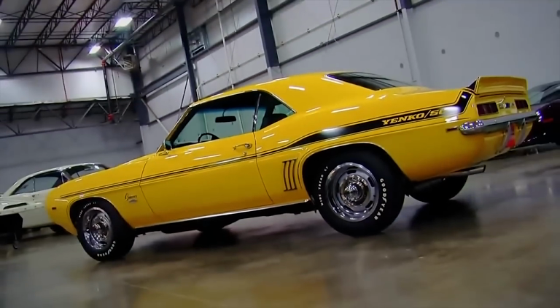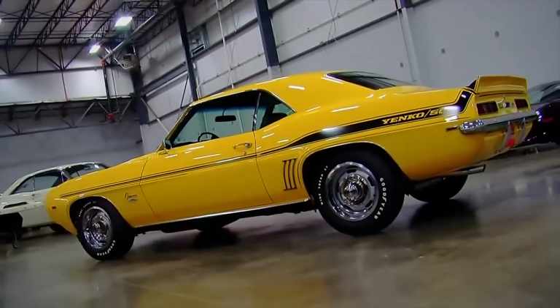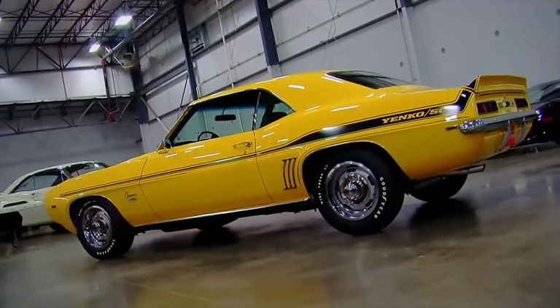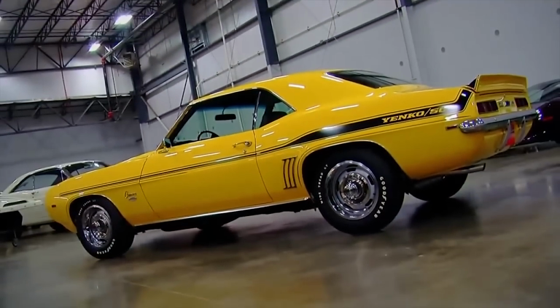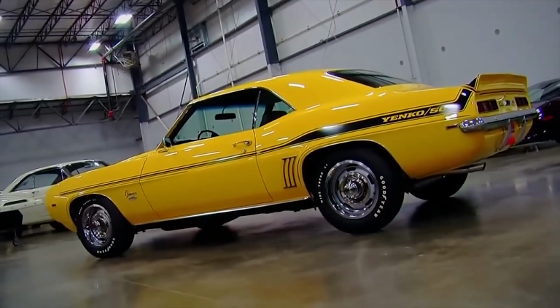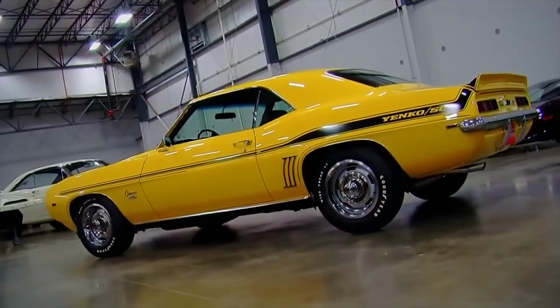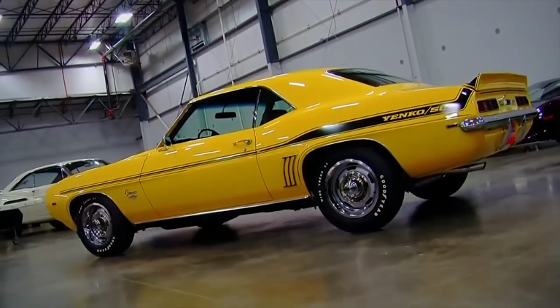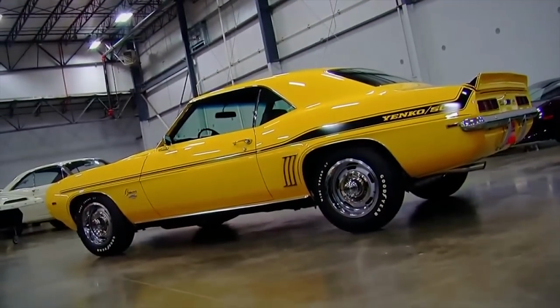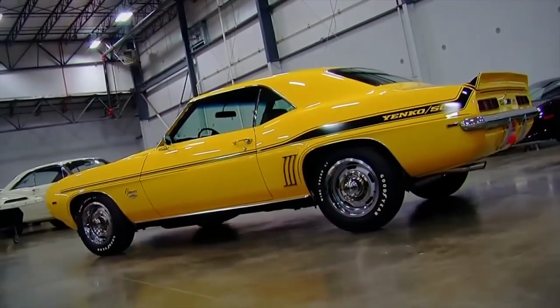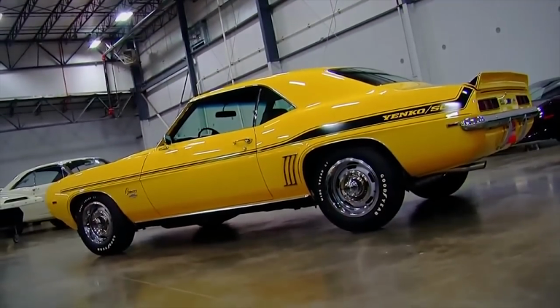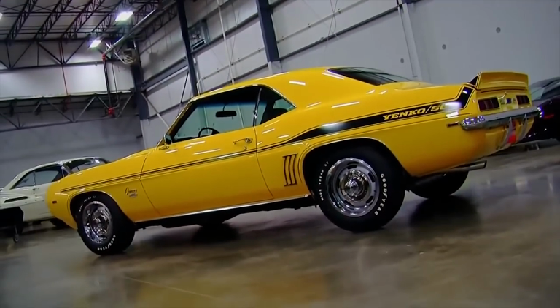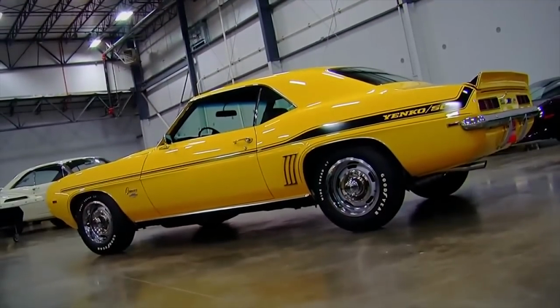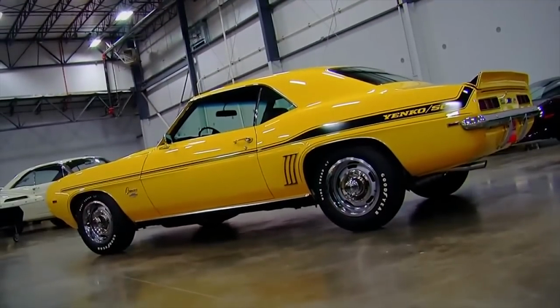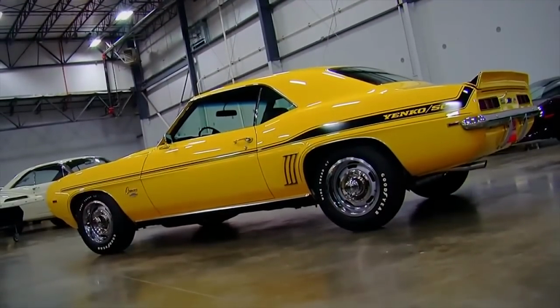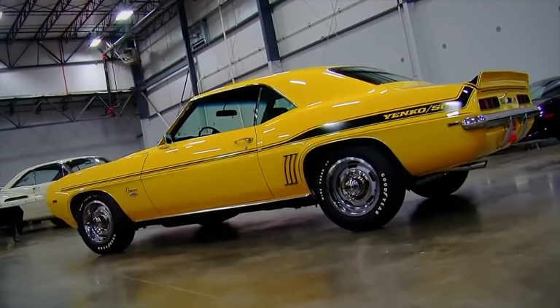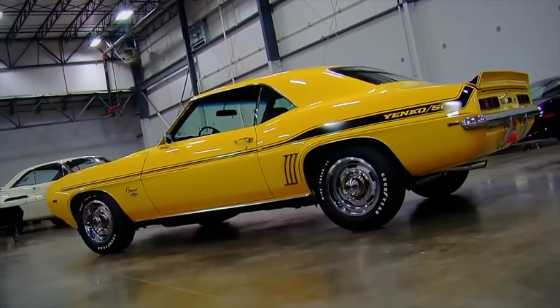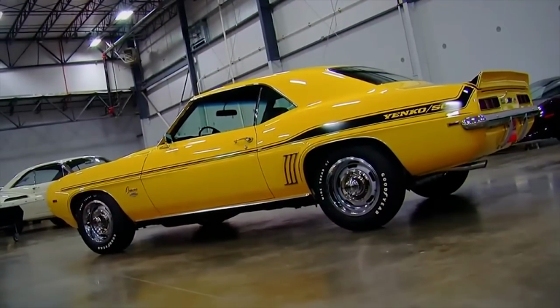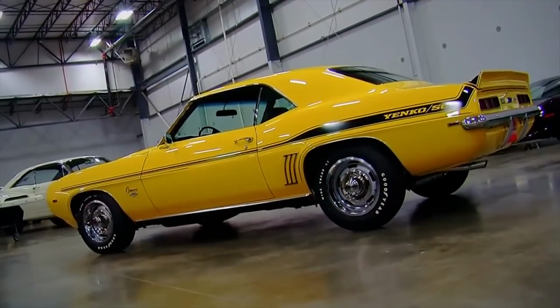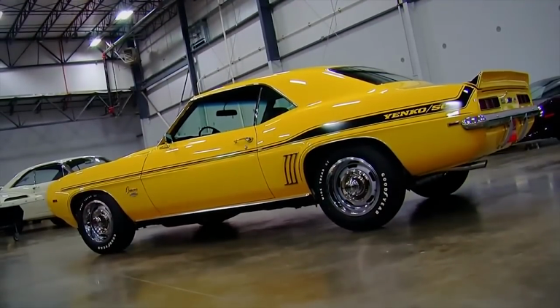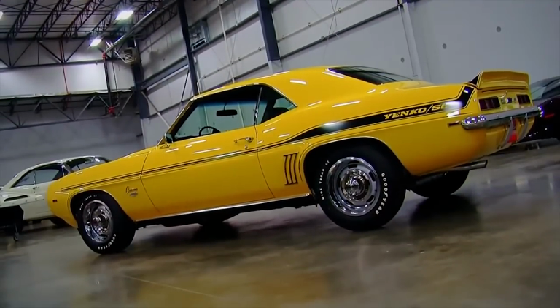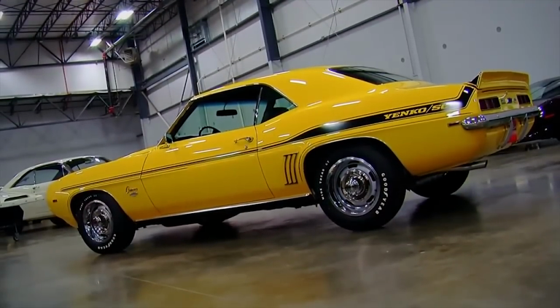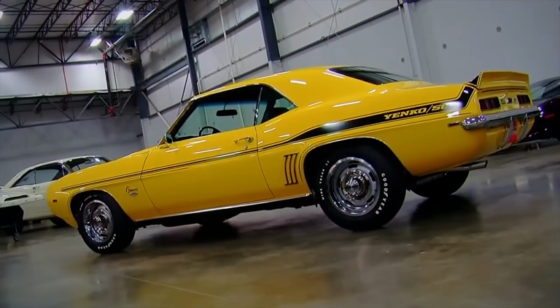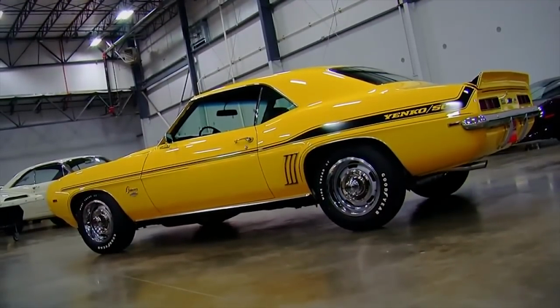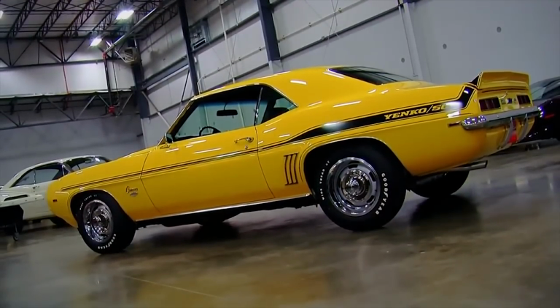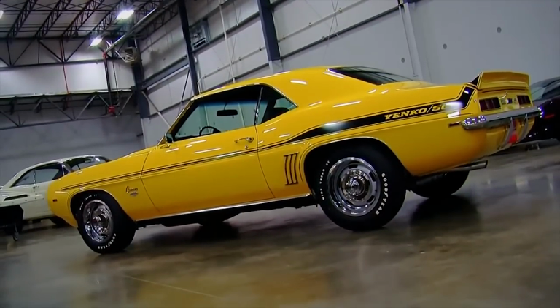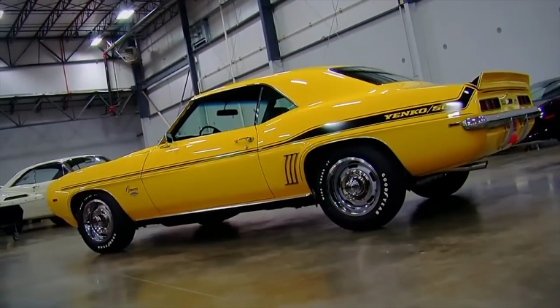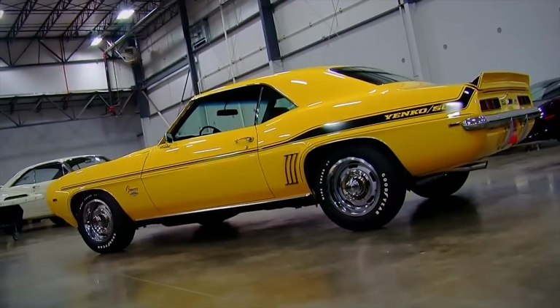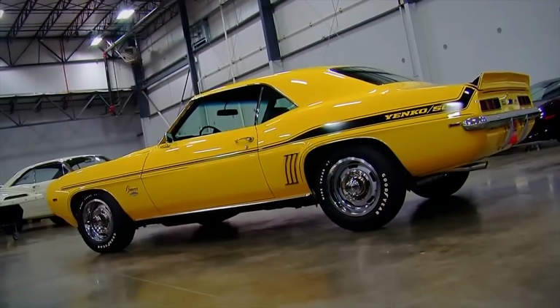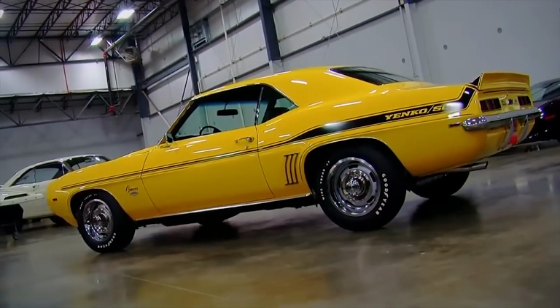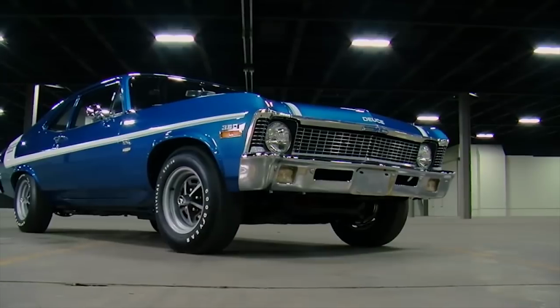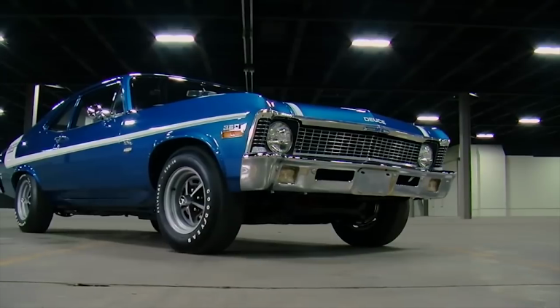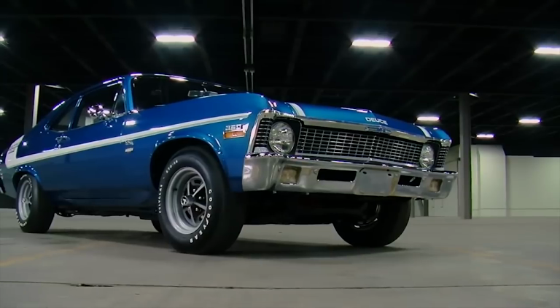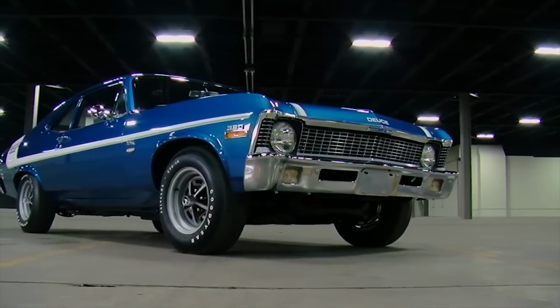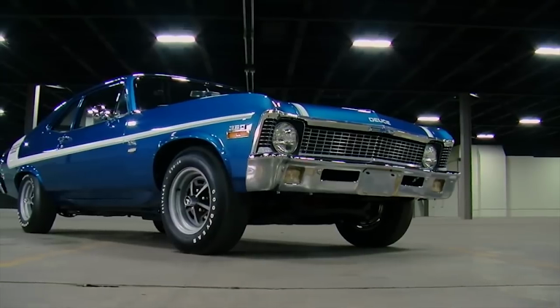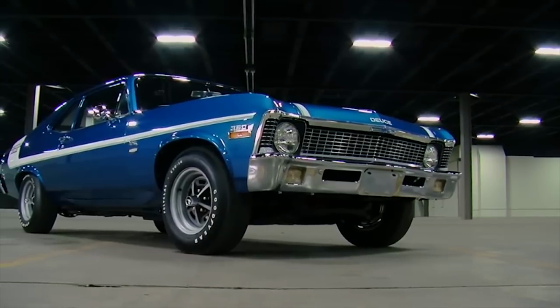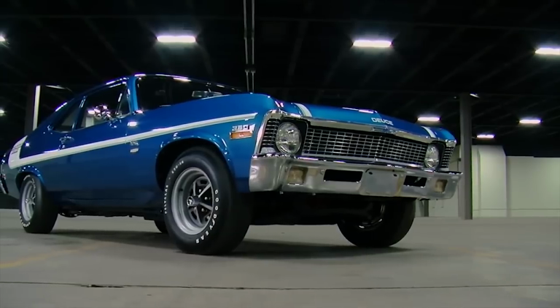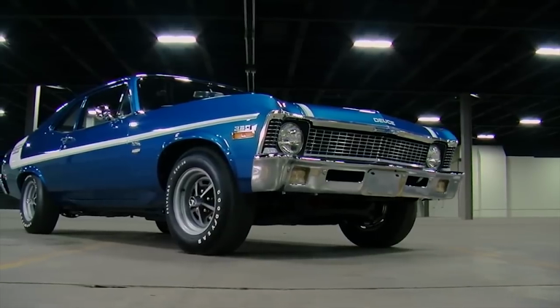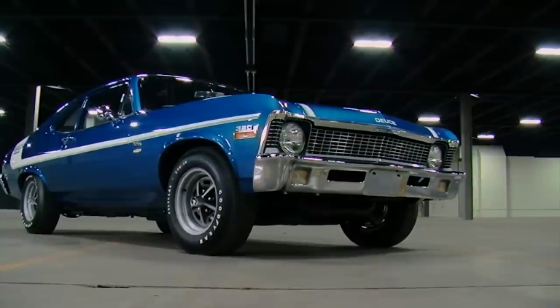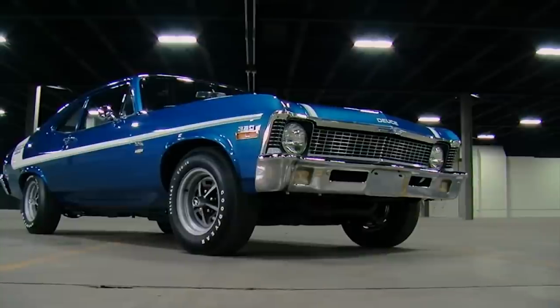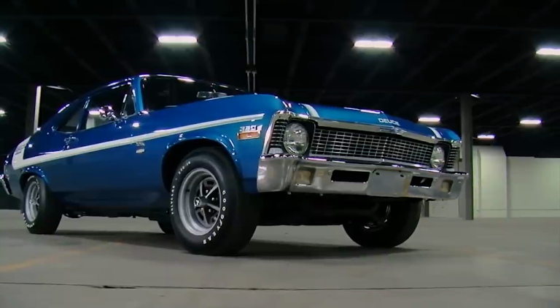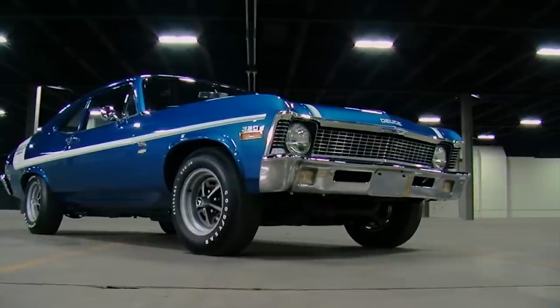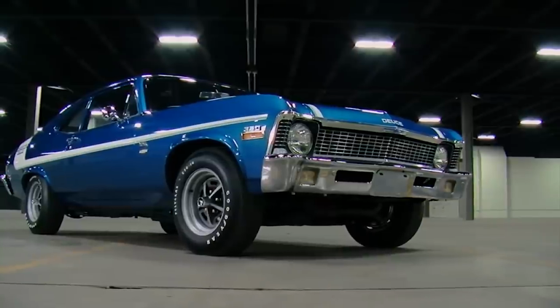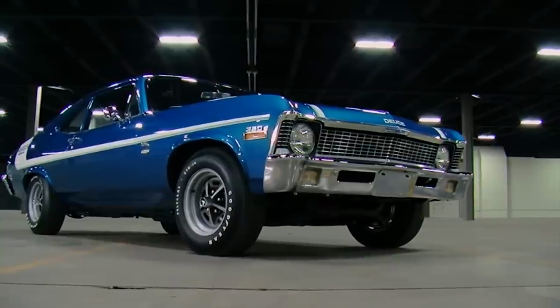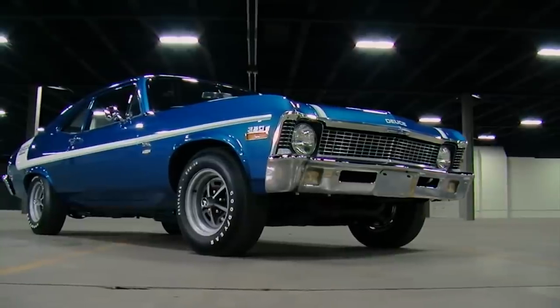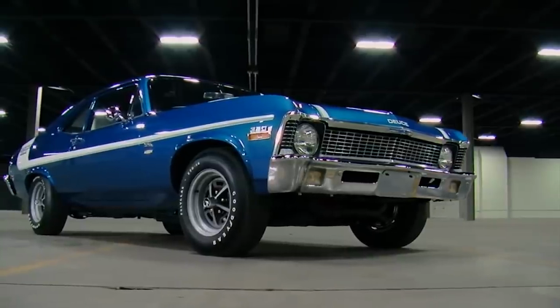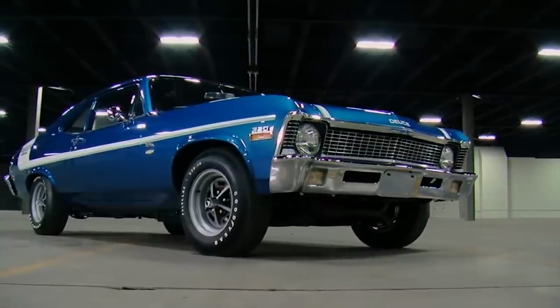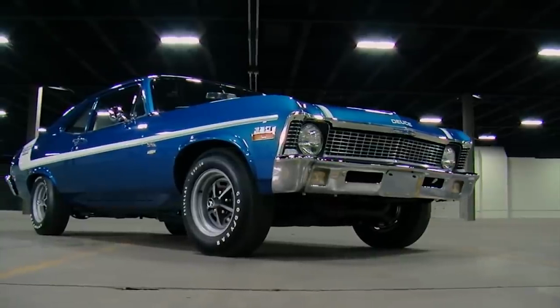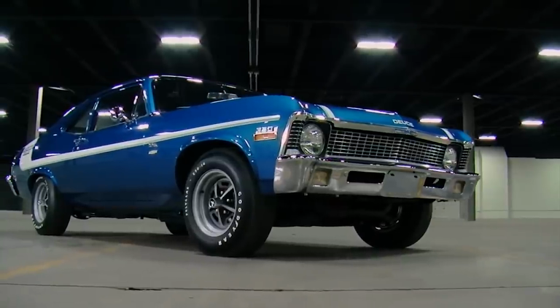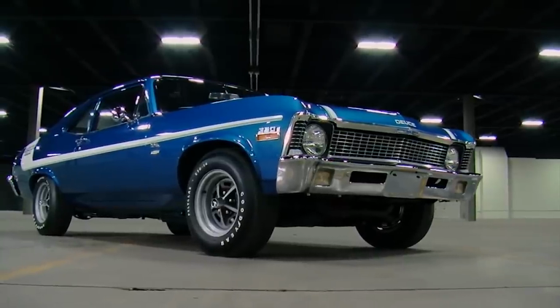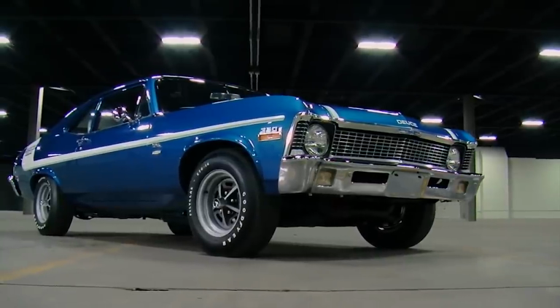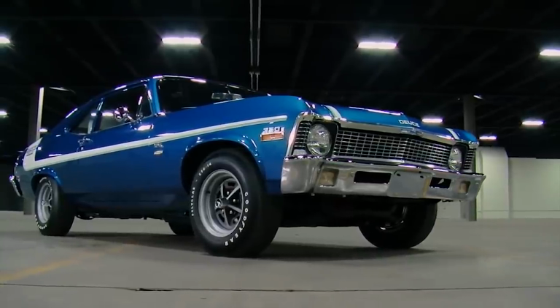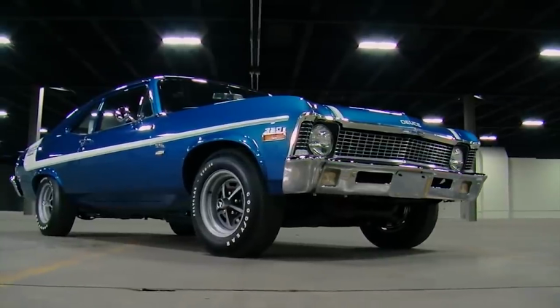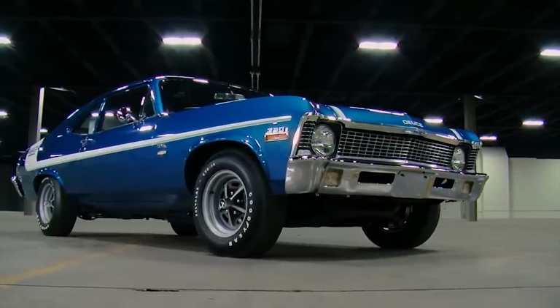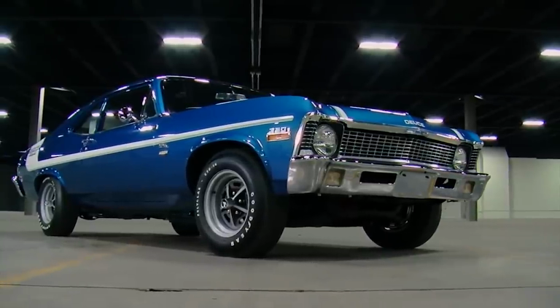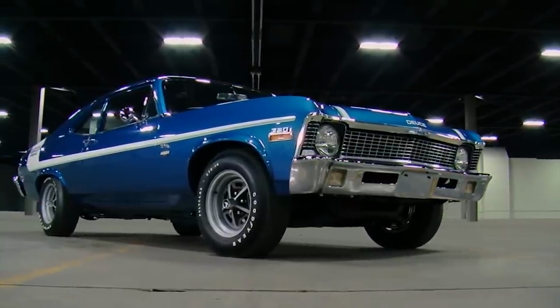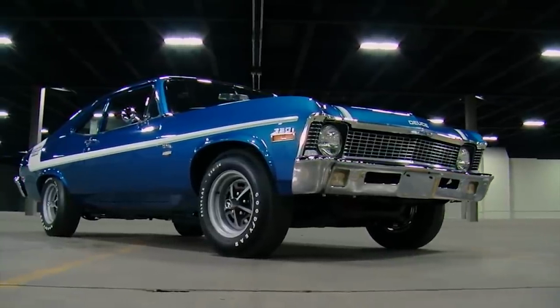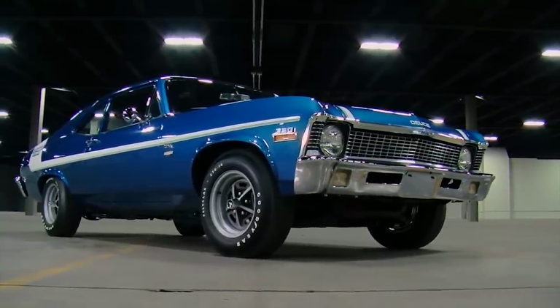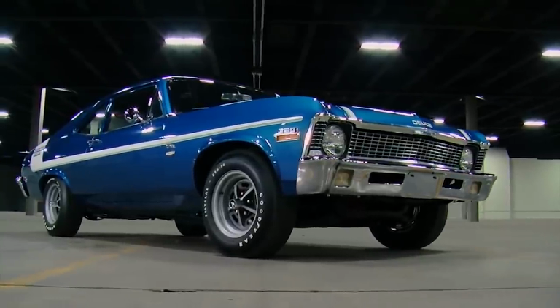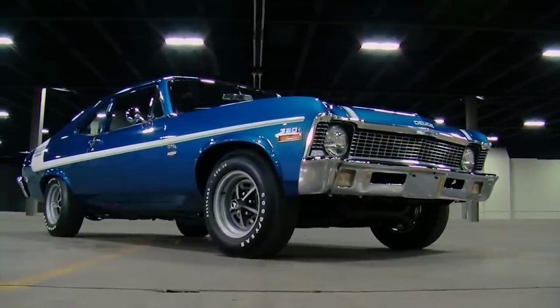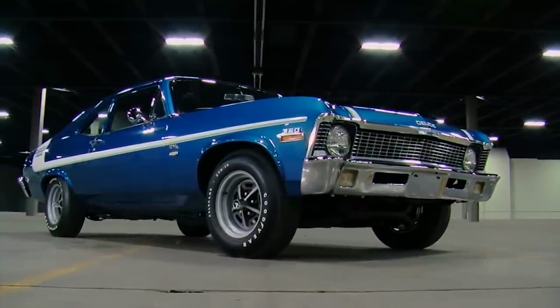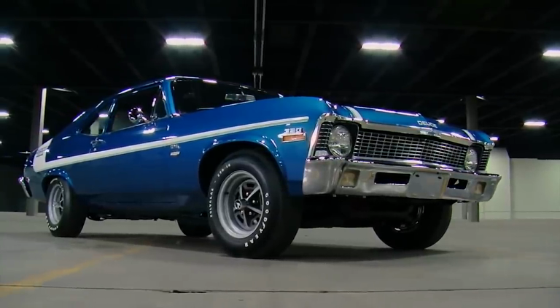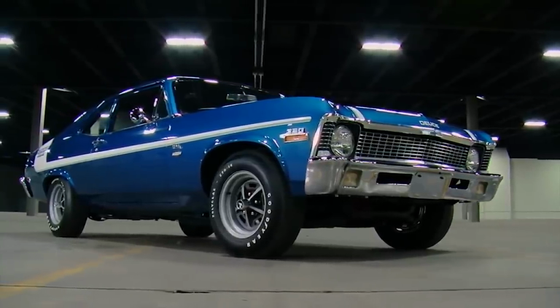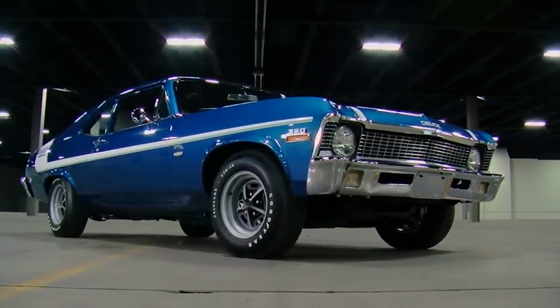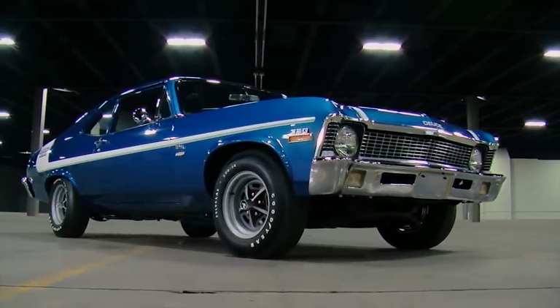We featured each of these cars in previous Muscle Car of the Week videos, but we thought it'd be fun to see them in context with each other.